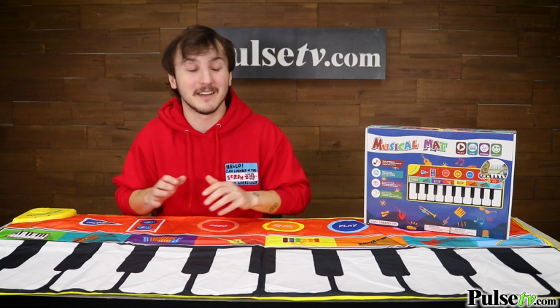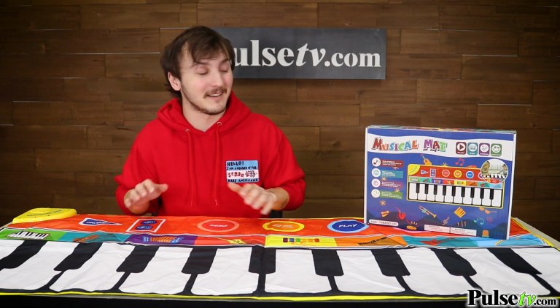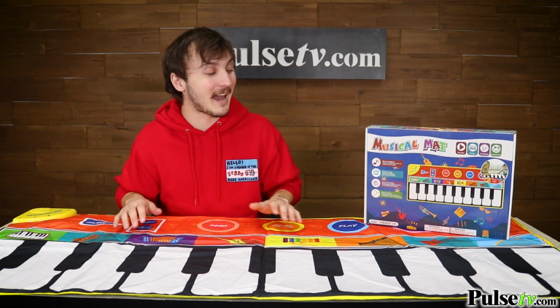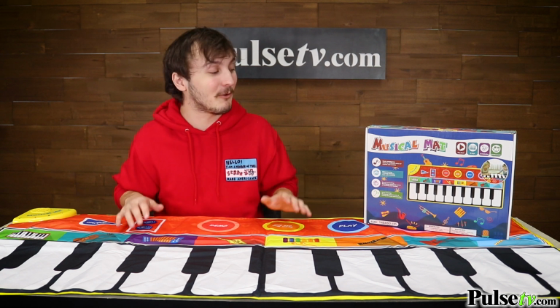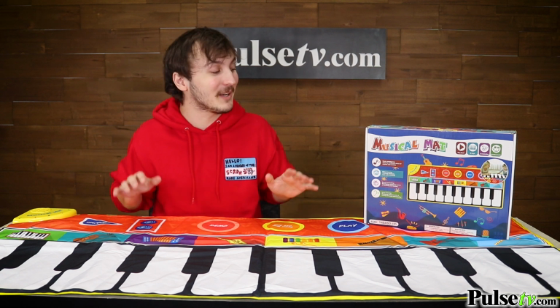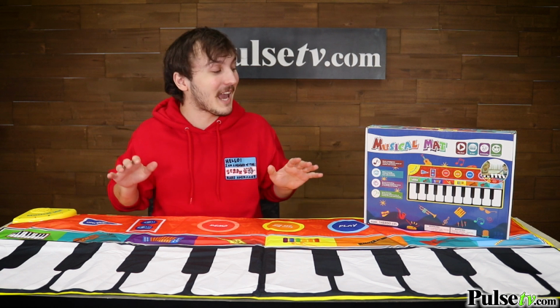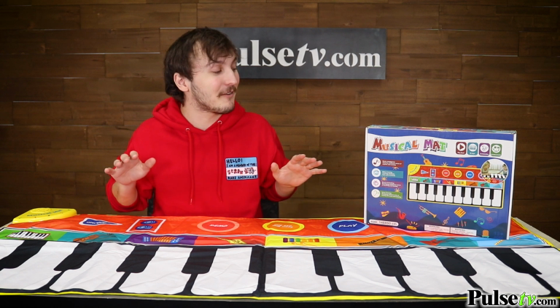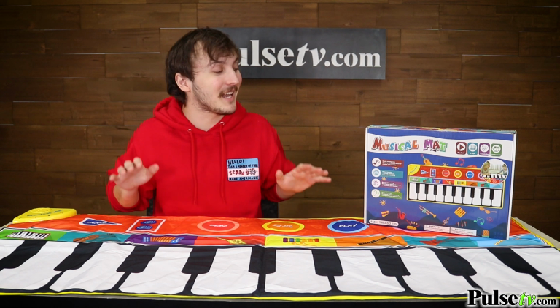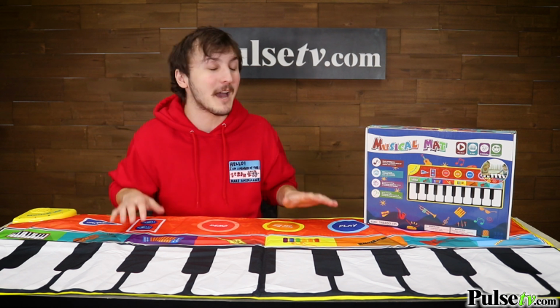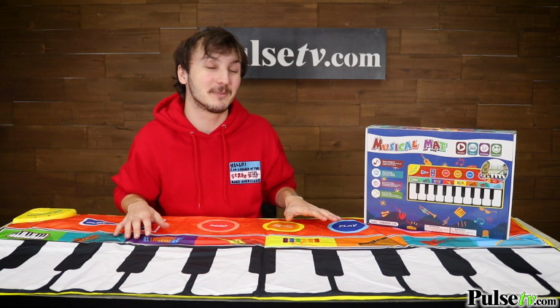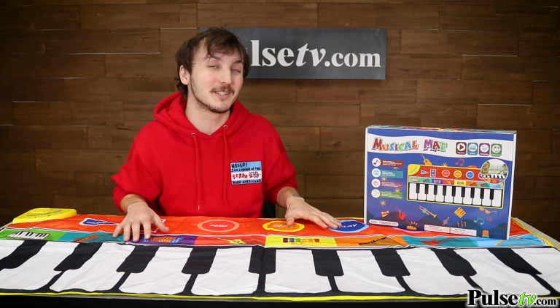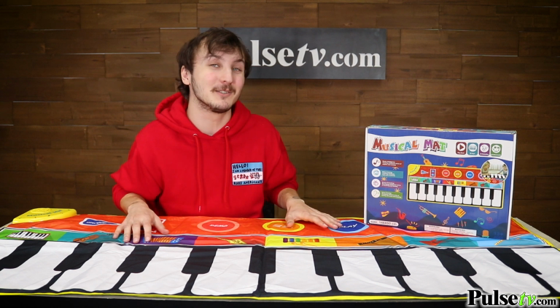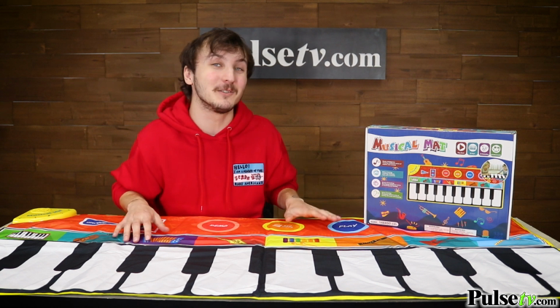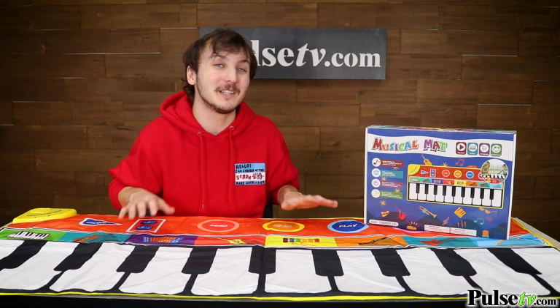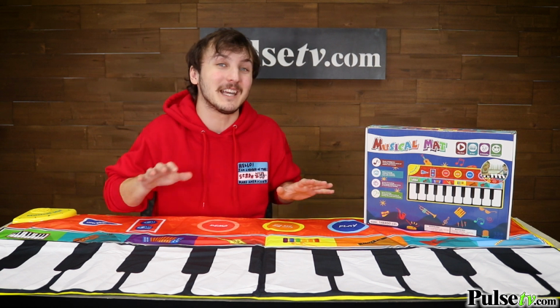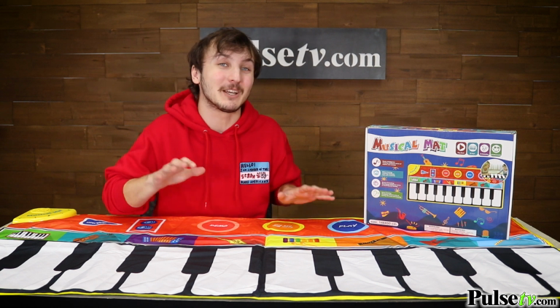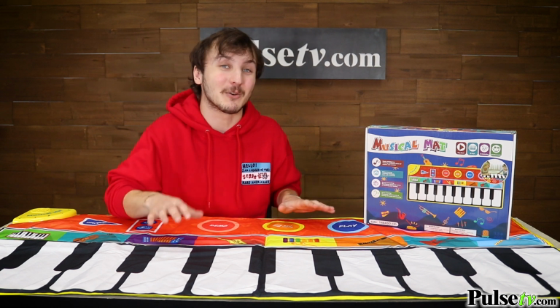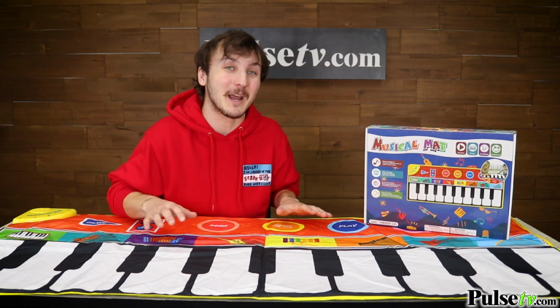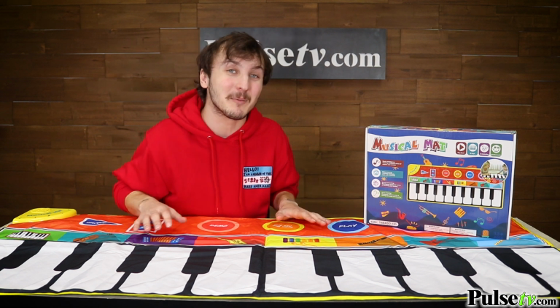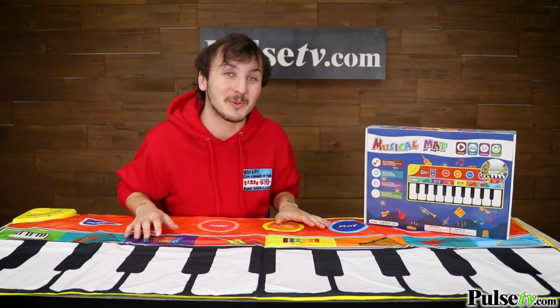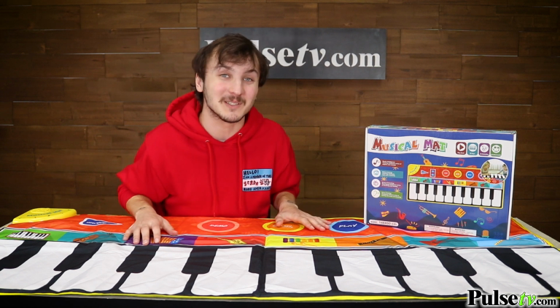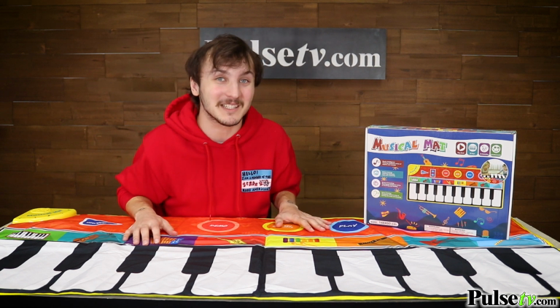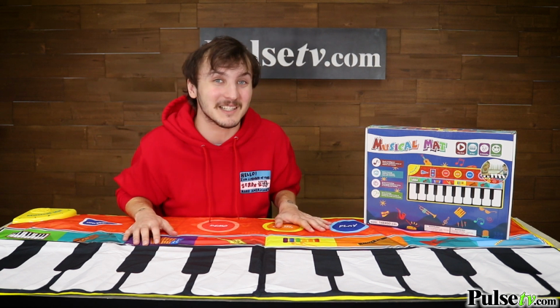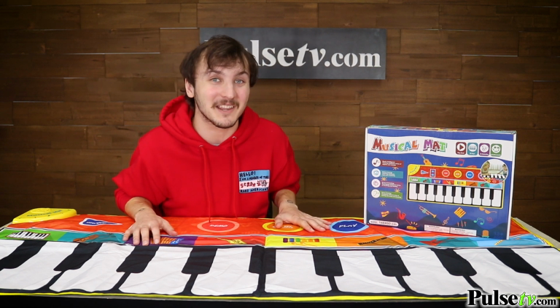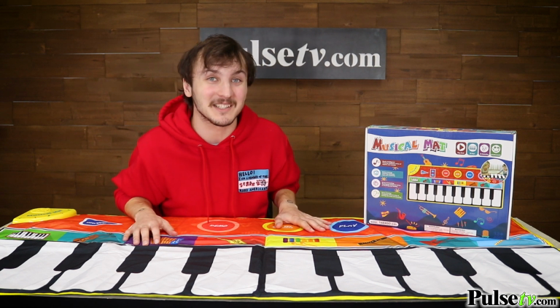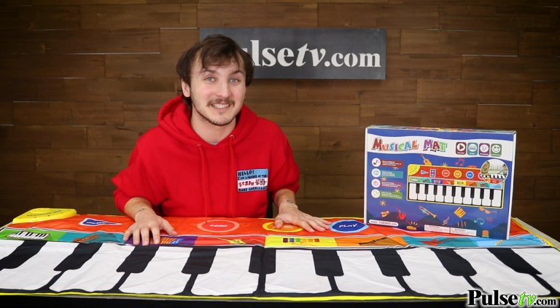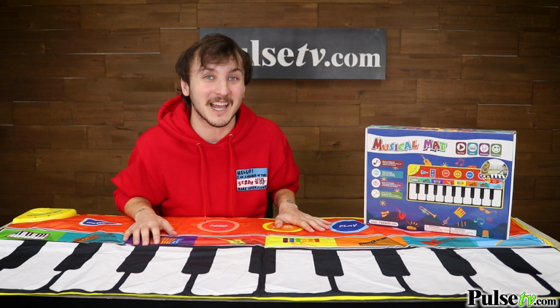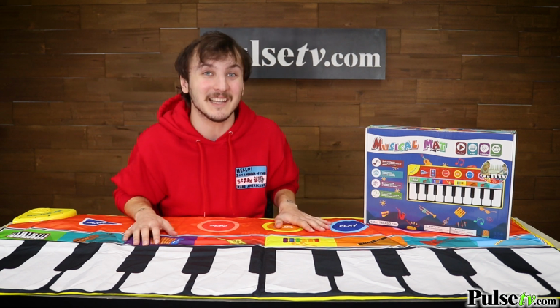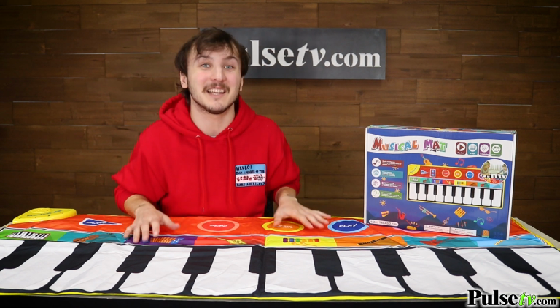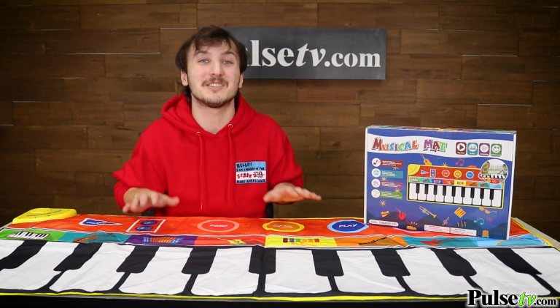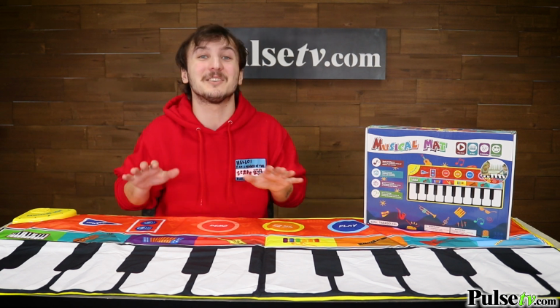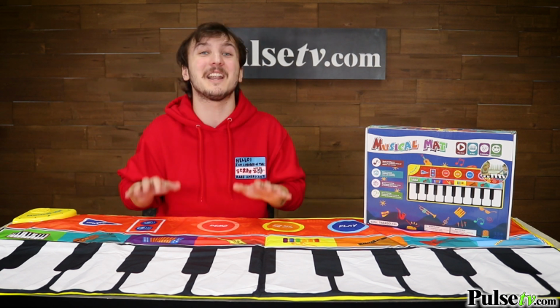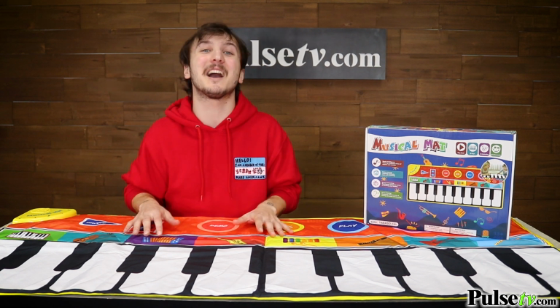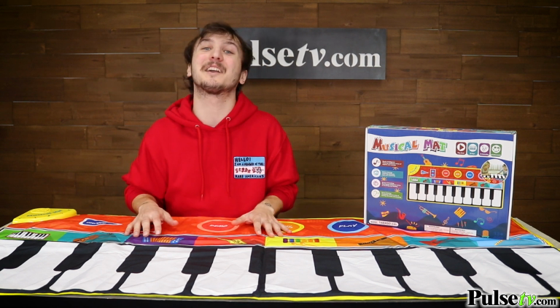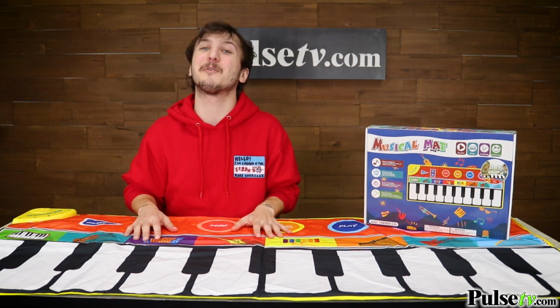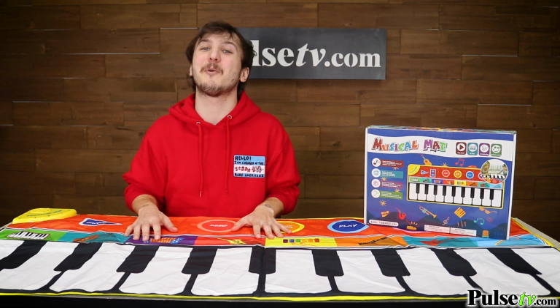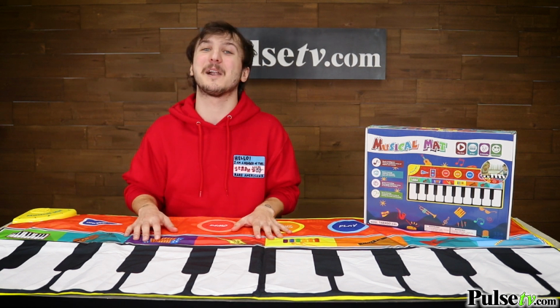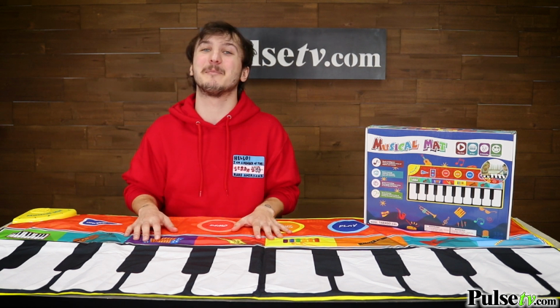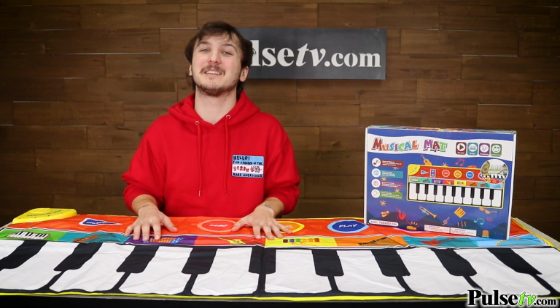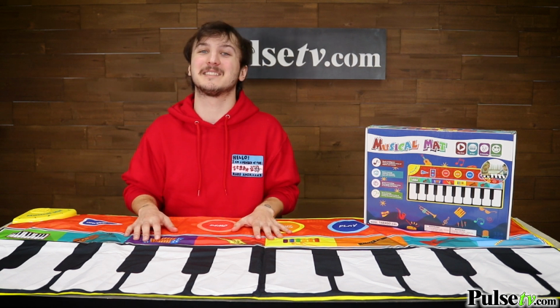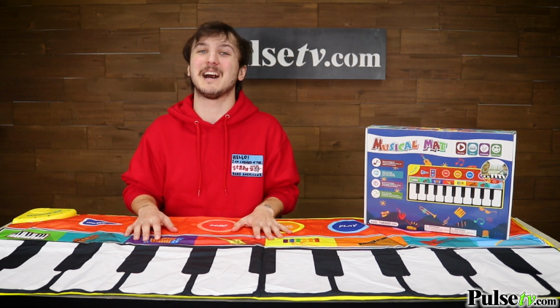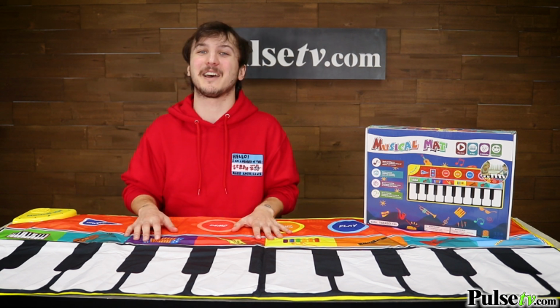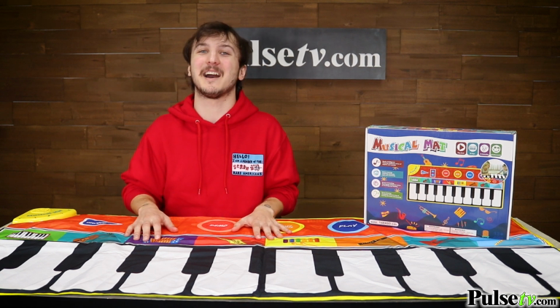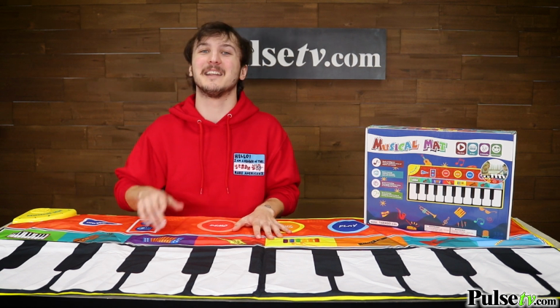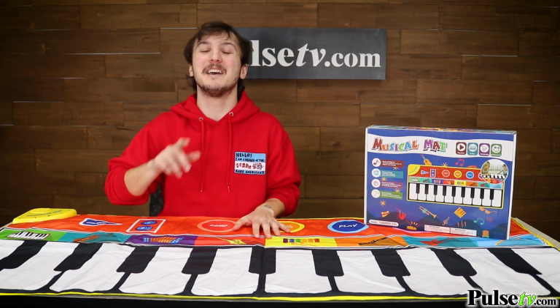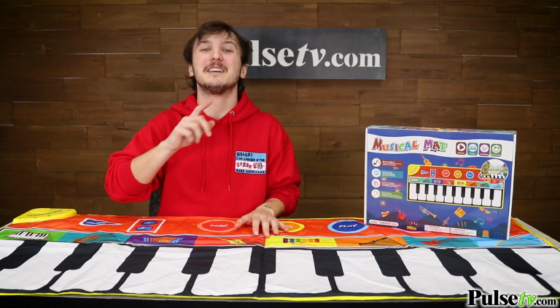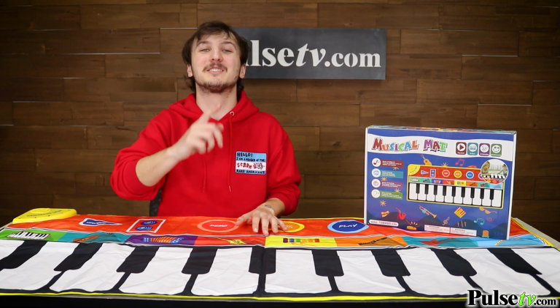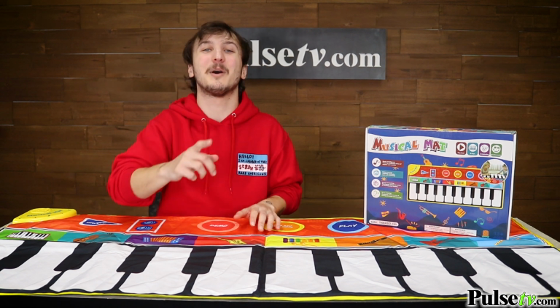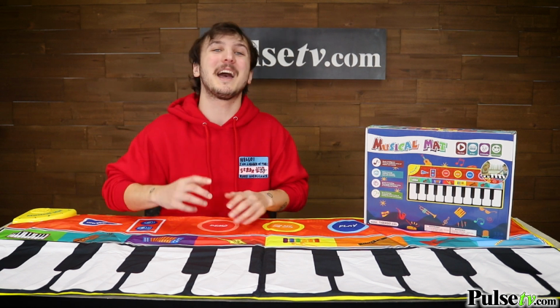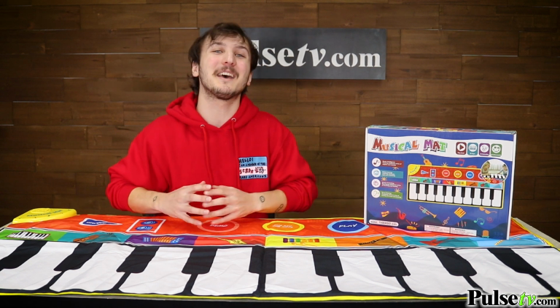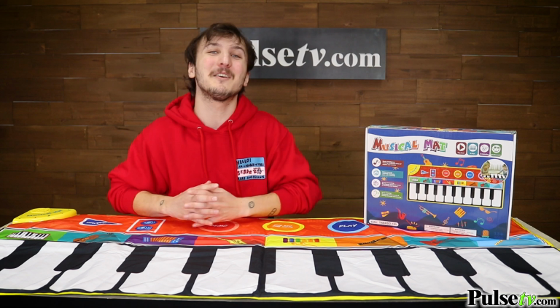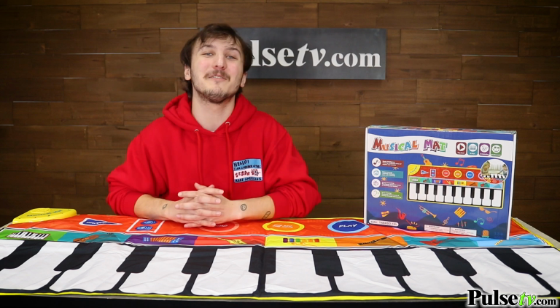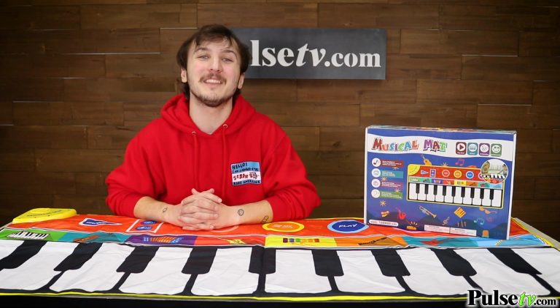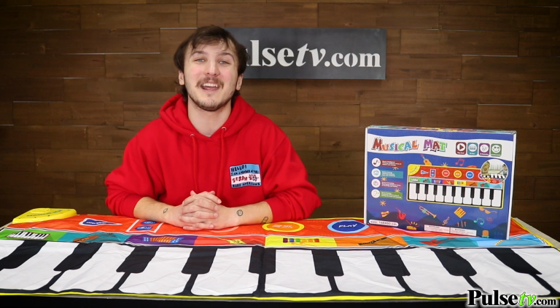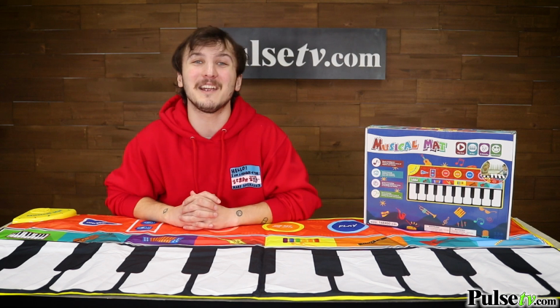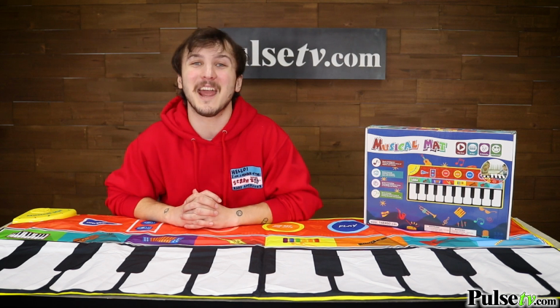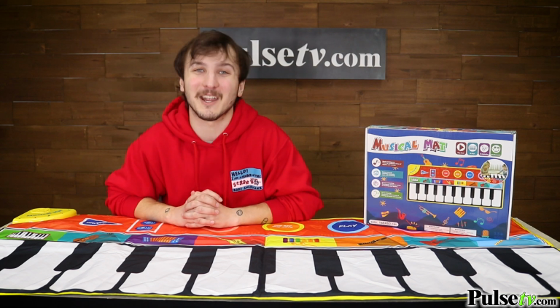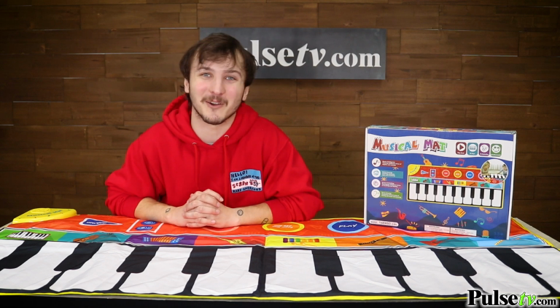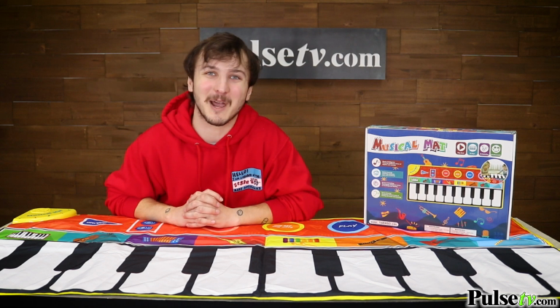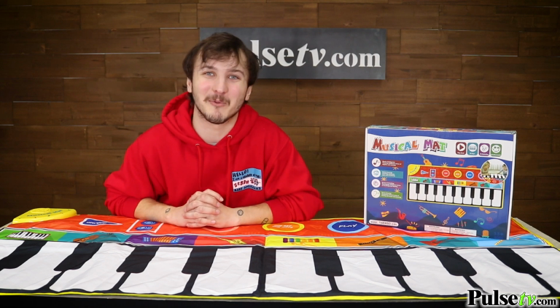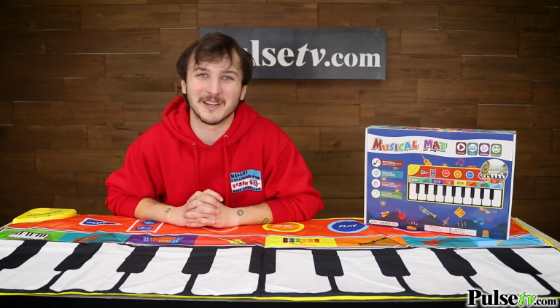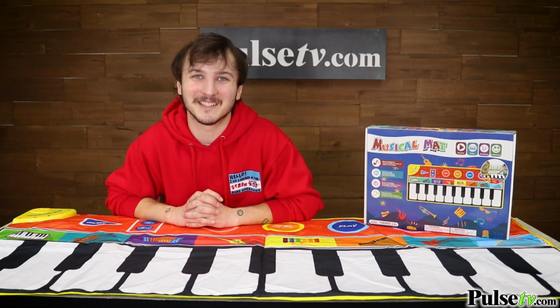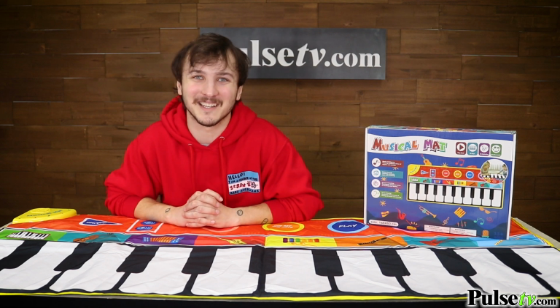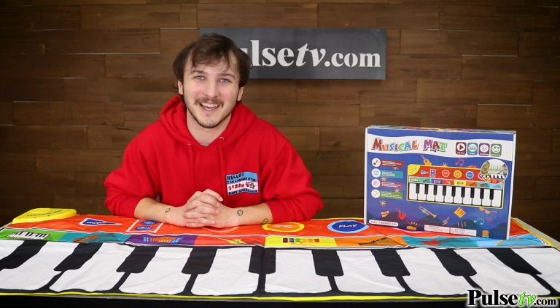We have an absolutely incredible deal on the site that you're not gonna want to miss out on, so head on over there and grab one today.